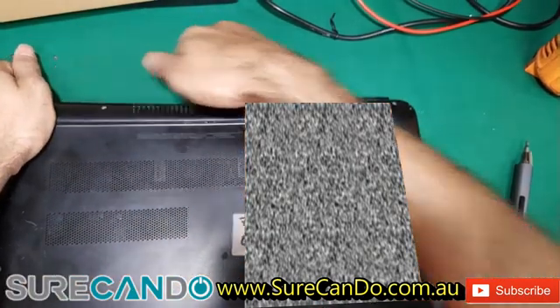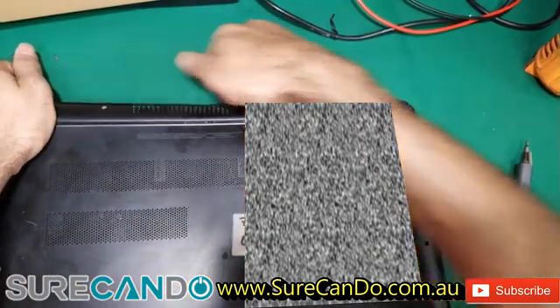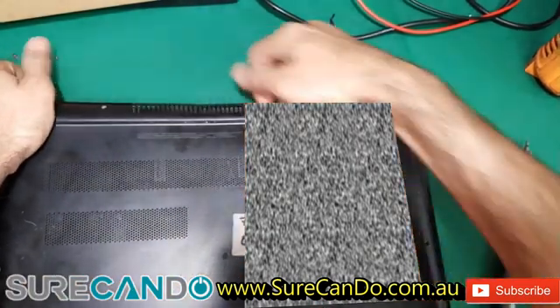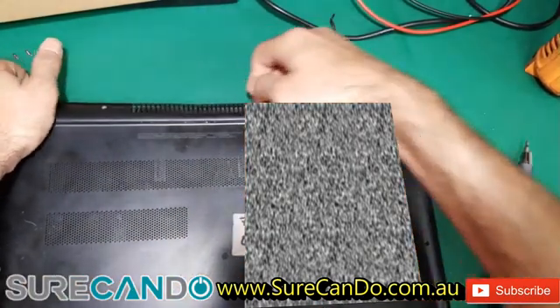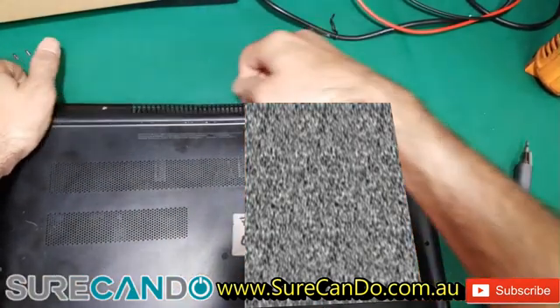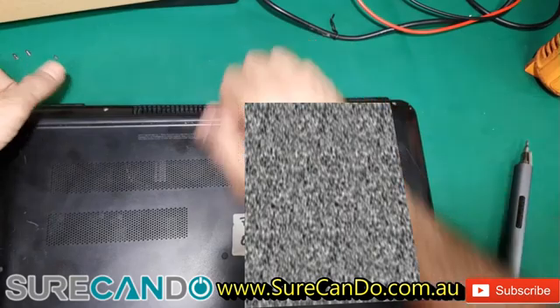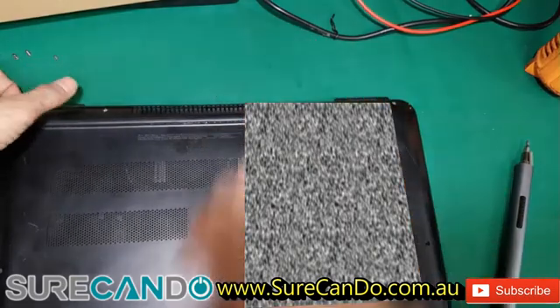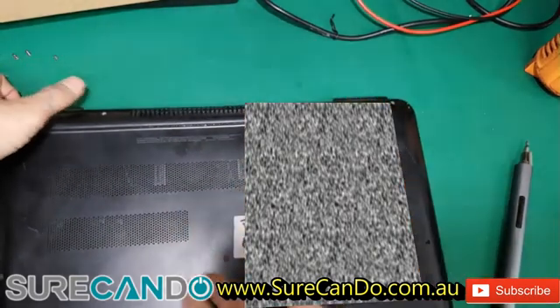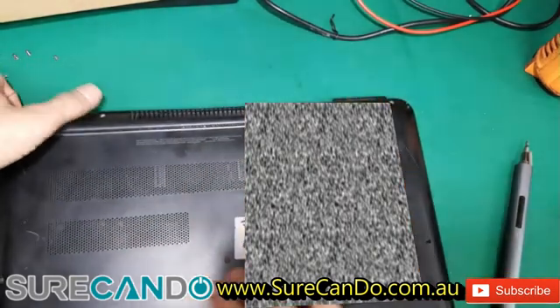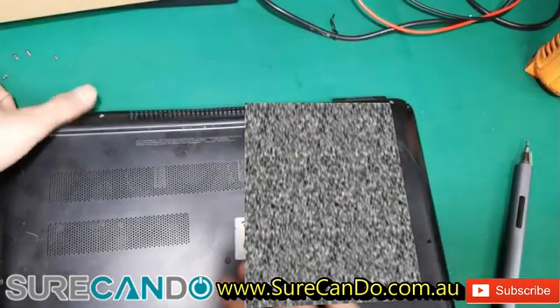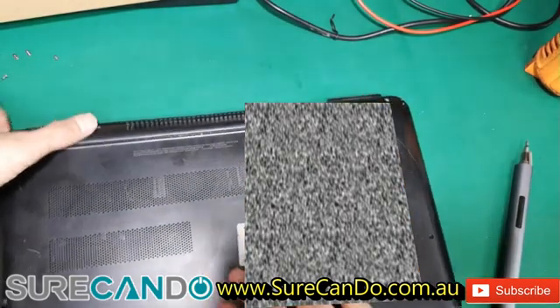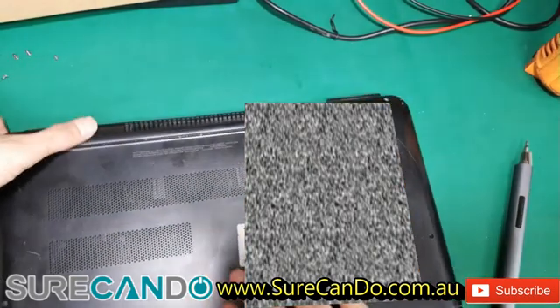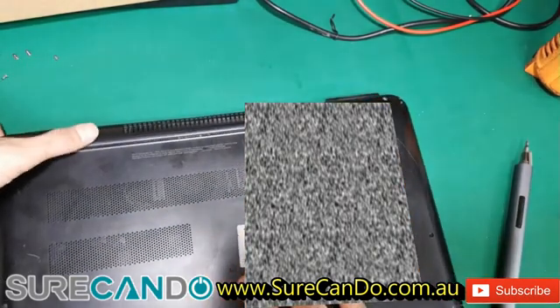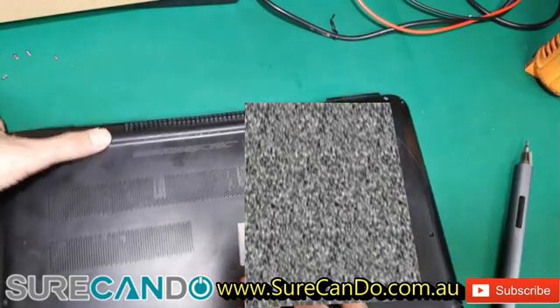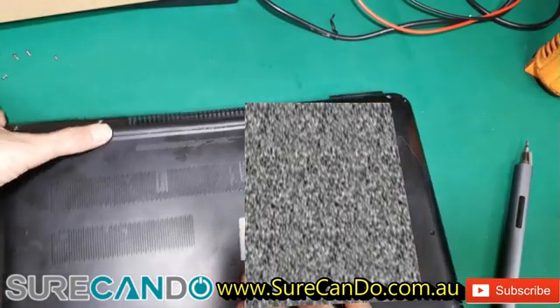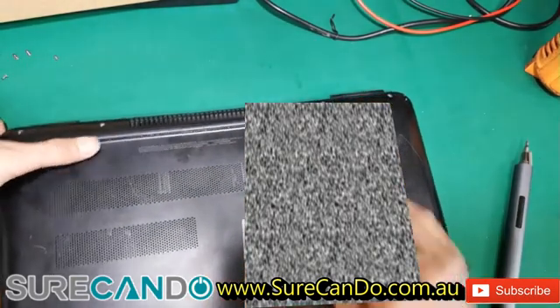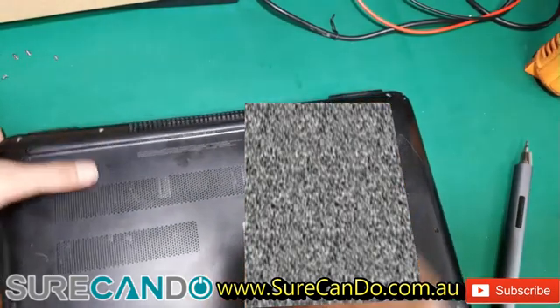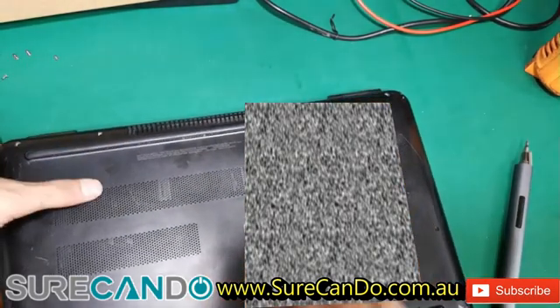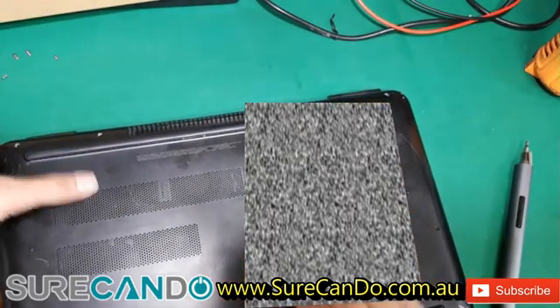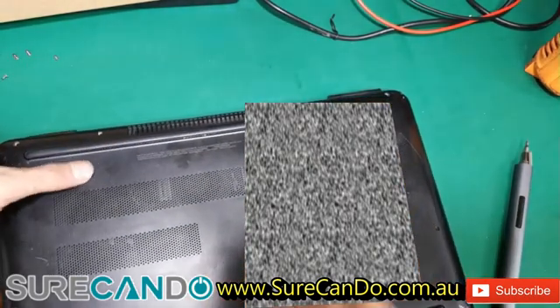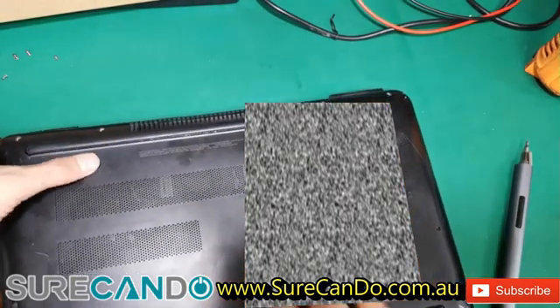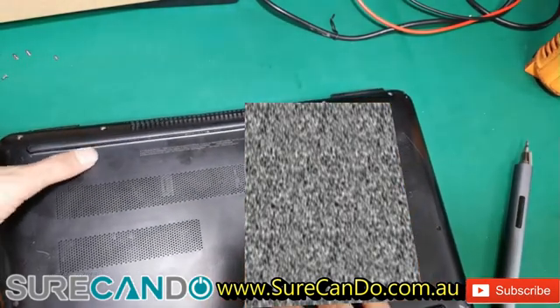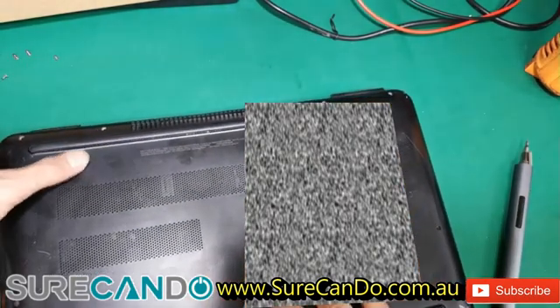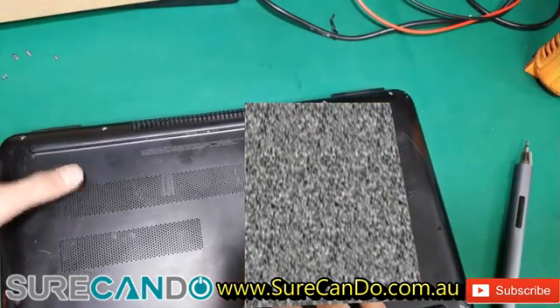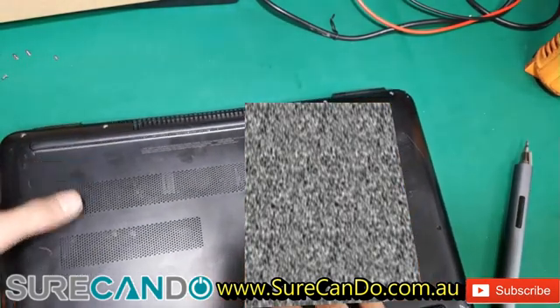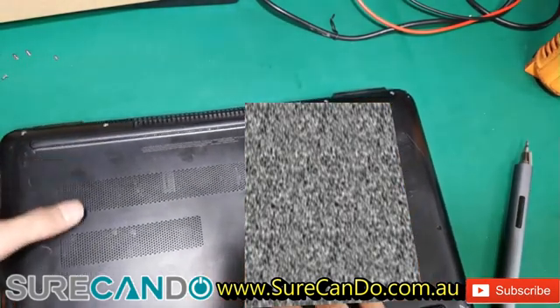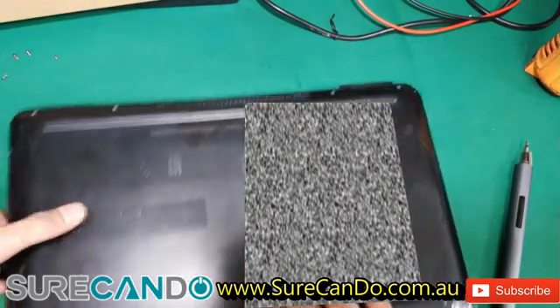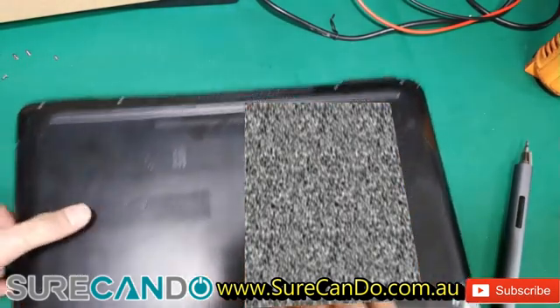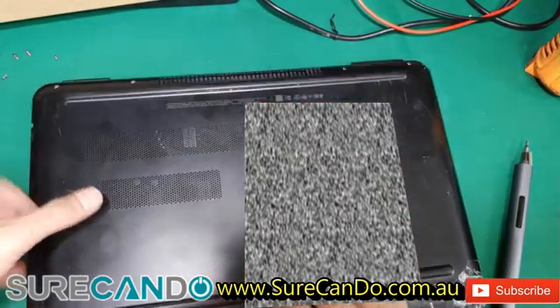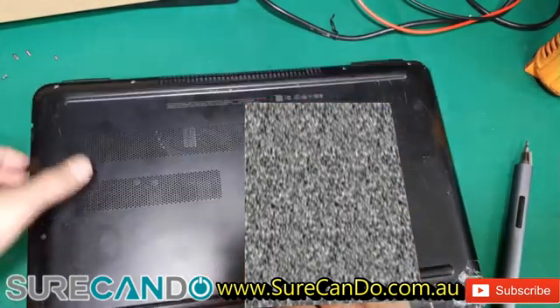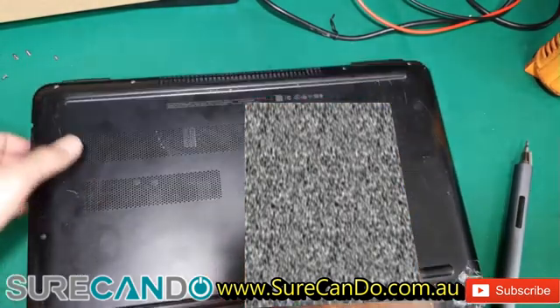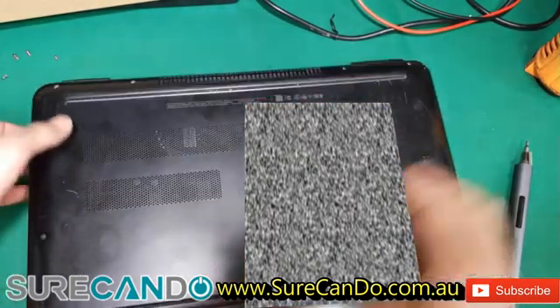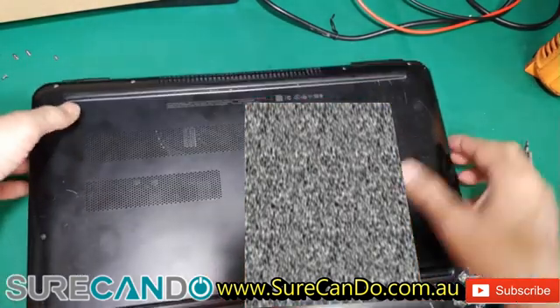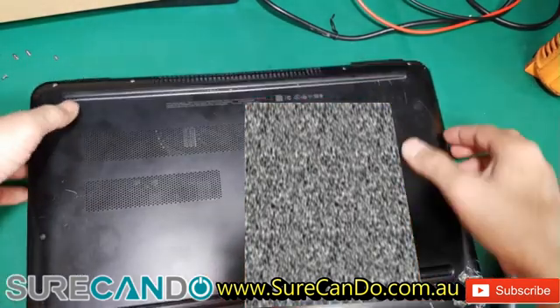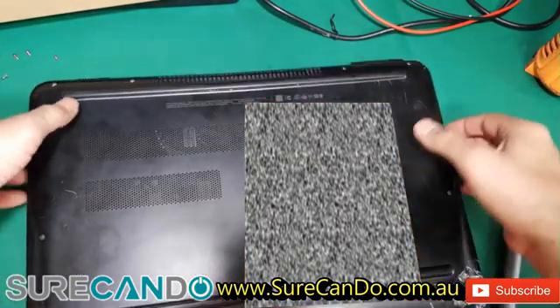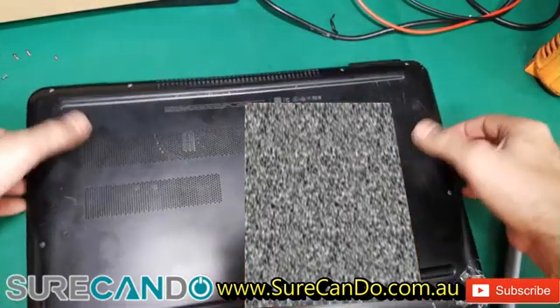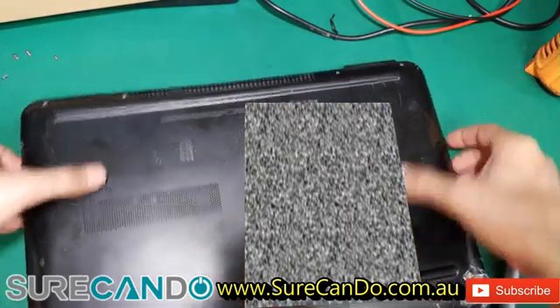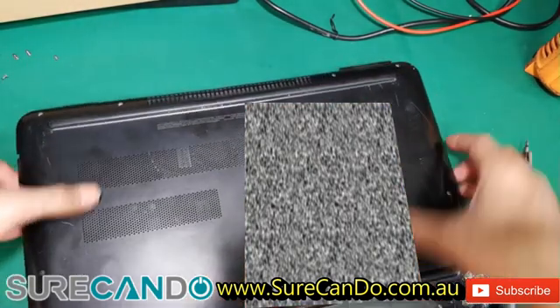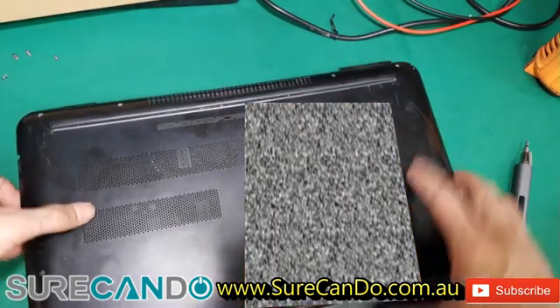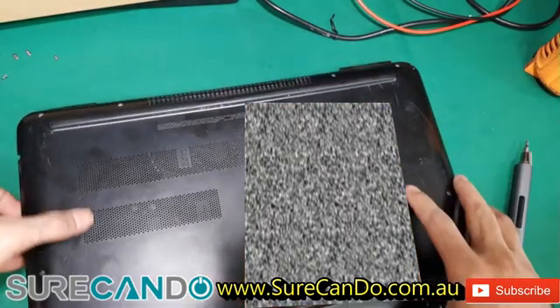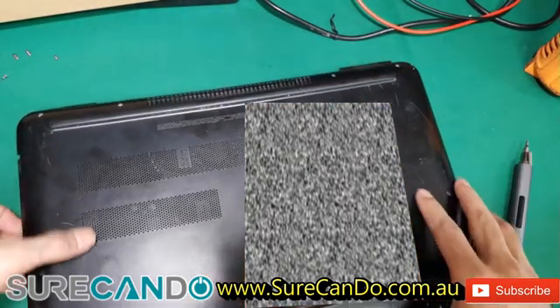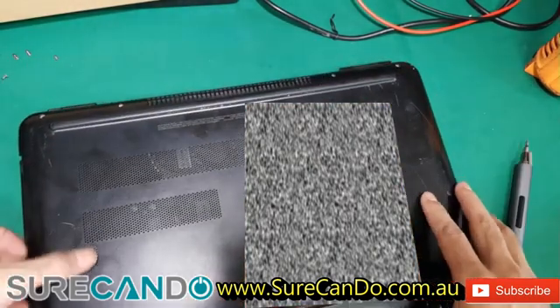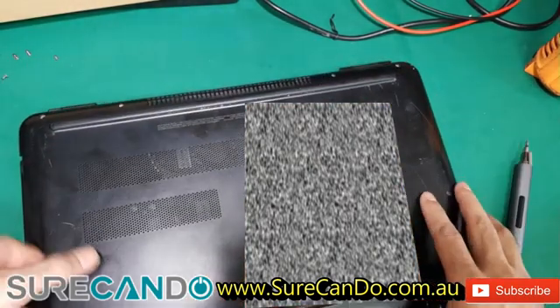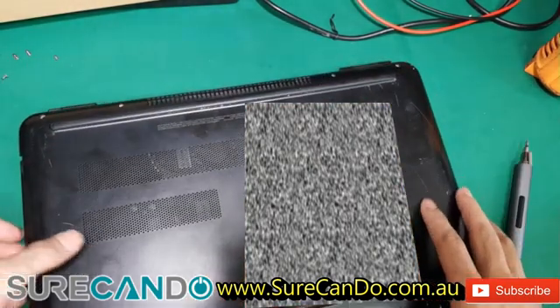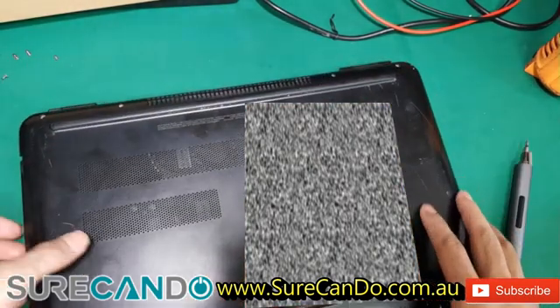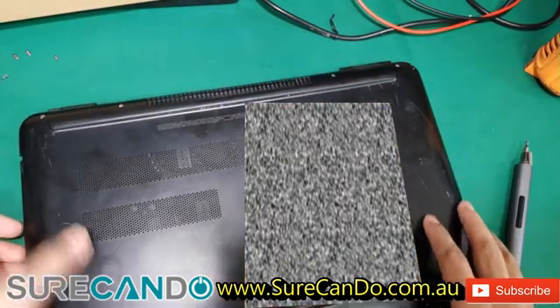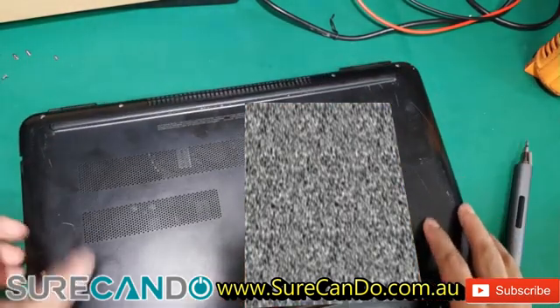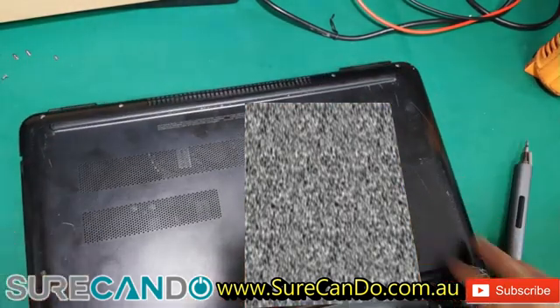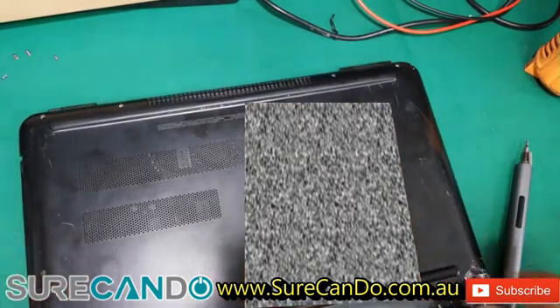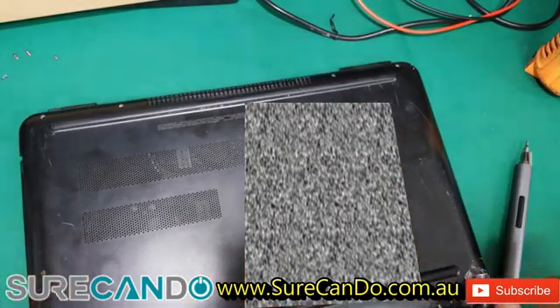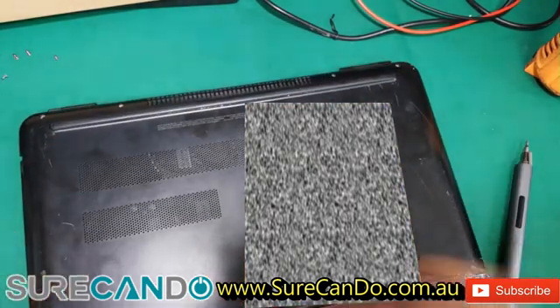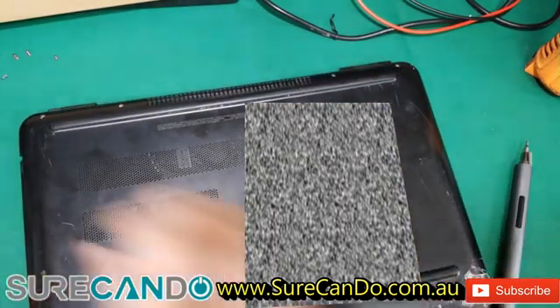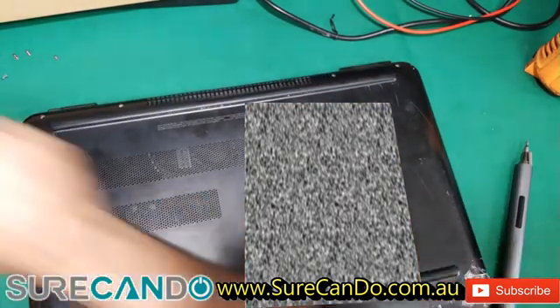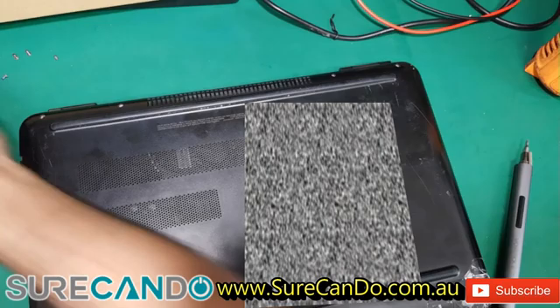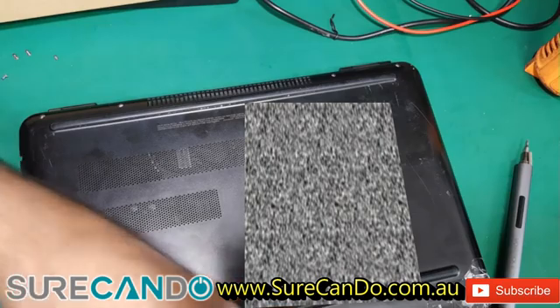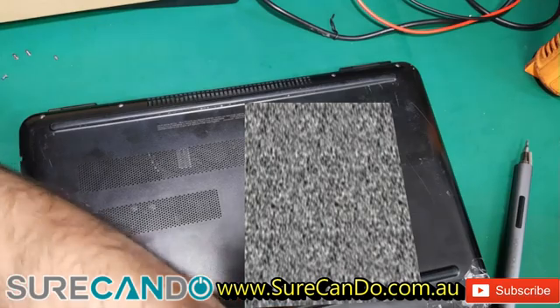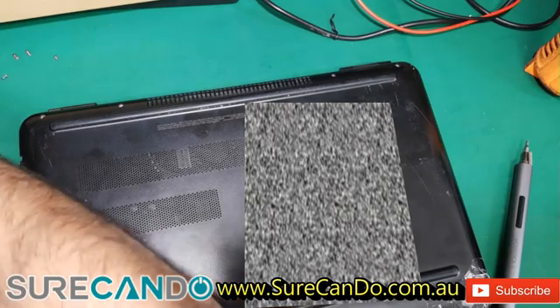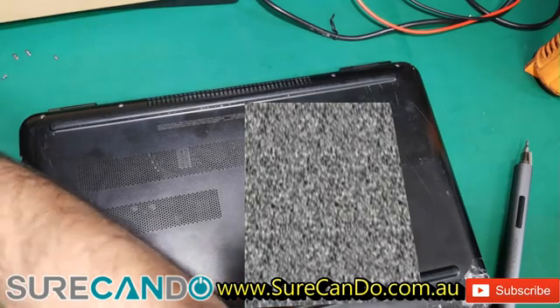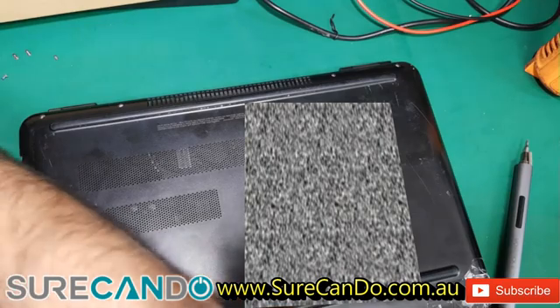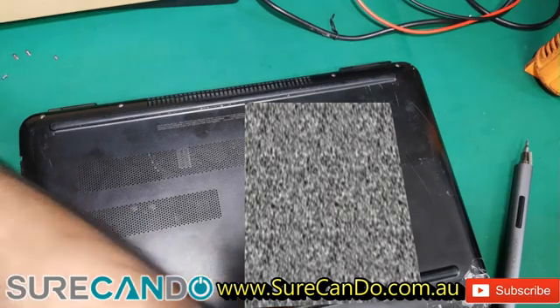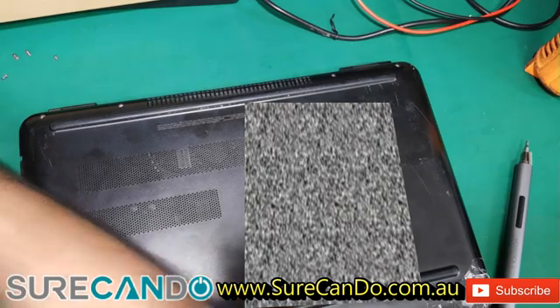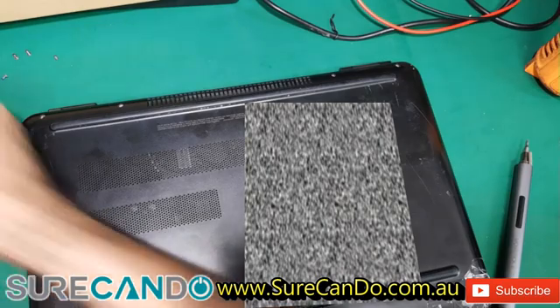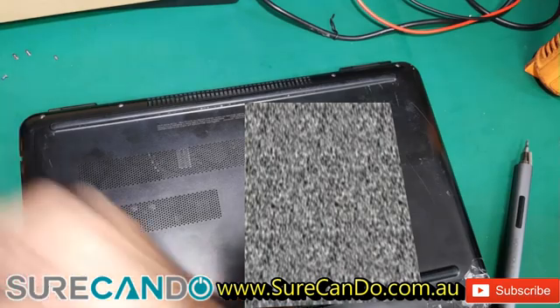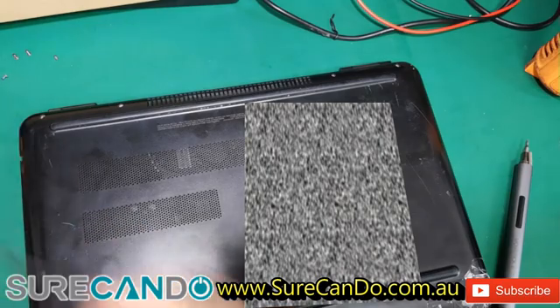This is a laptop in terrible condition — just need to be gentle with it.